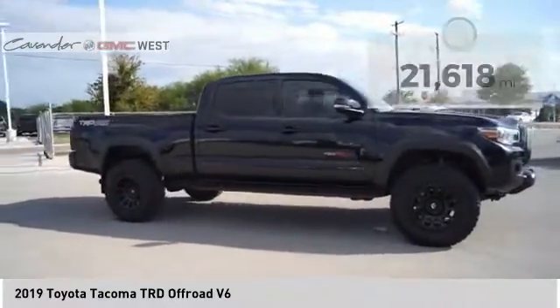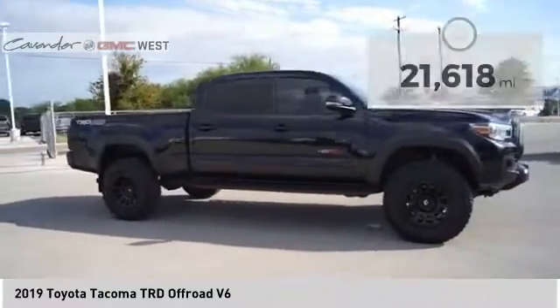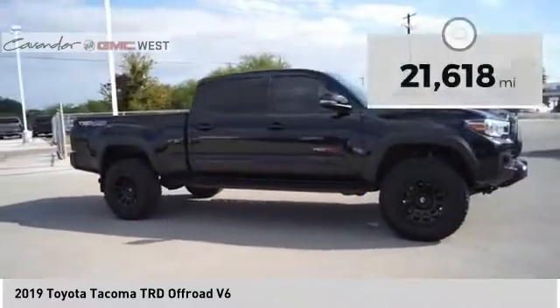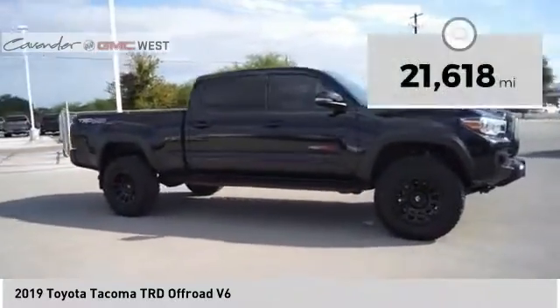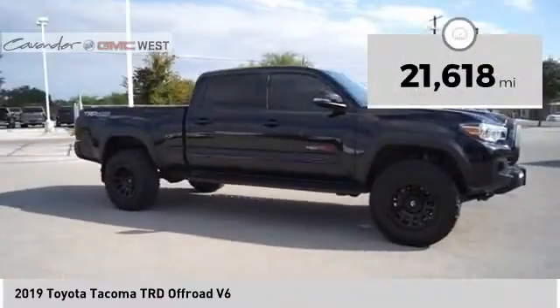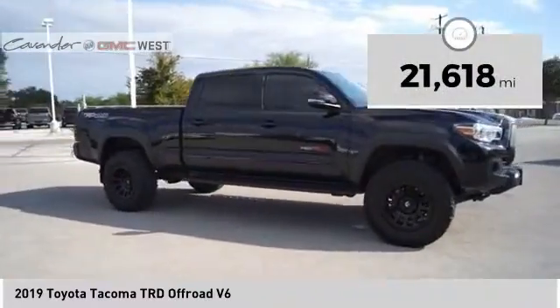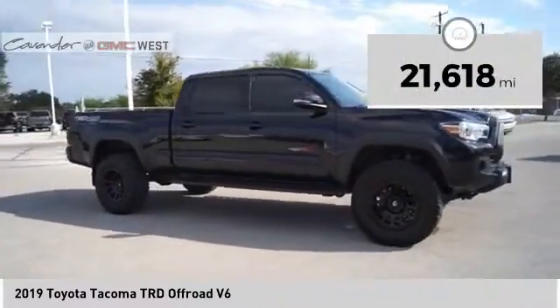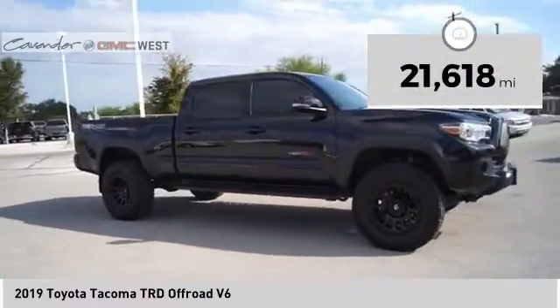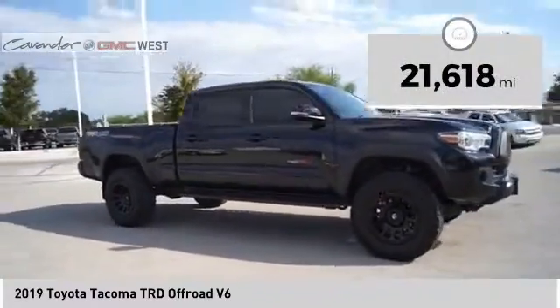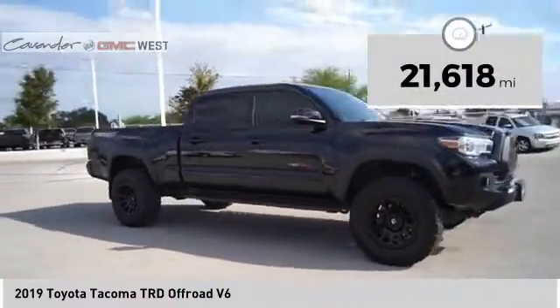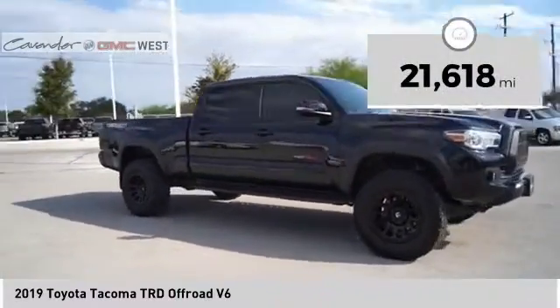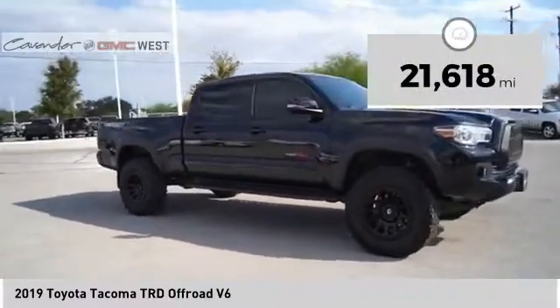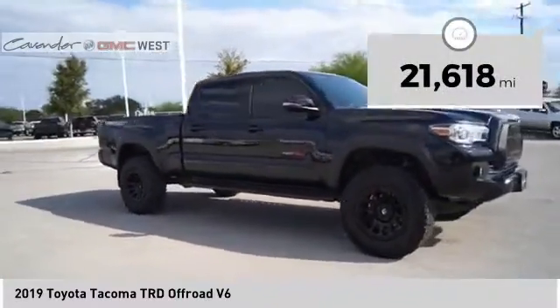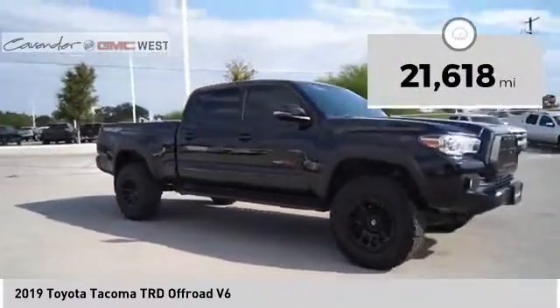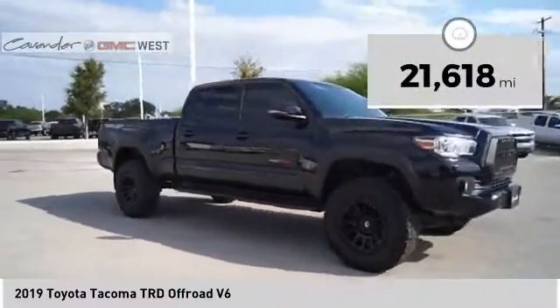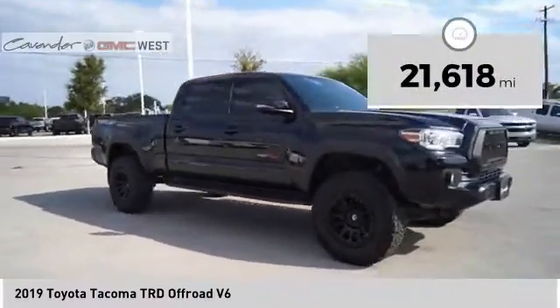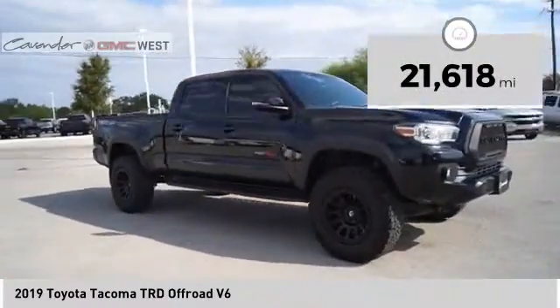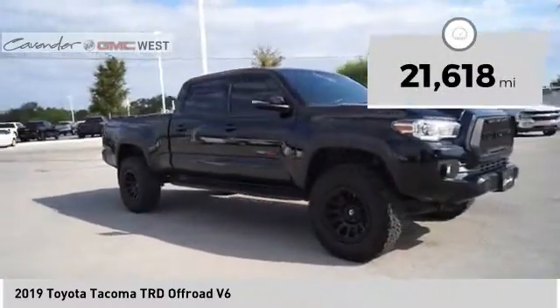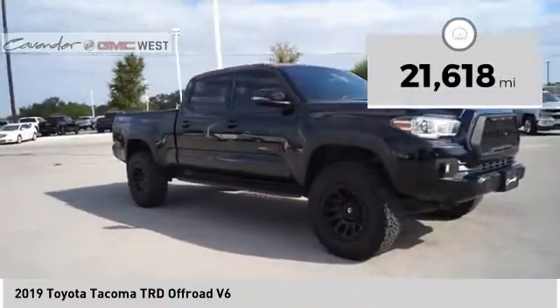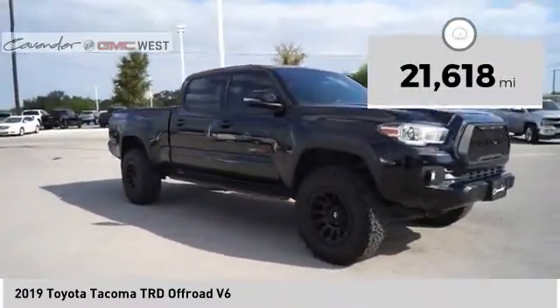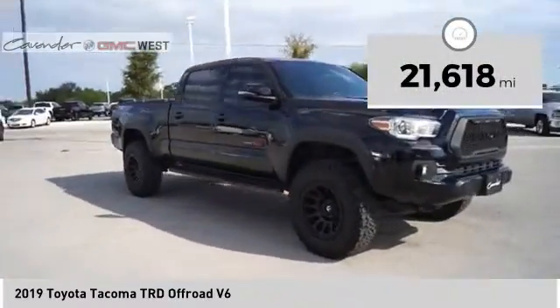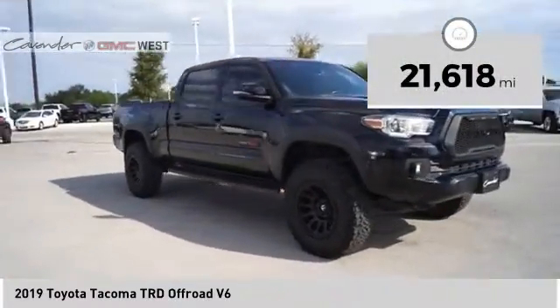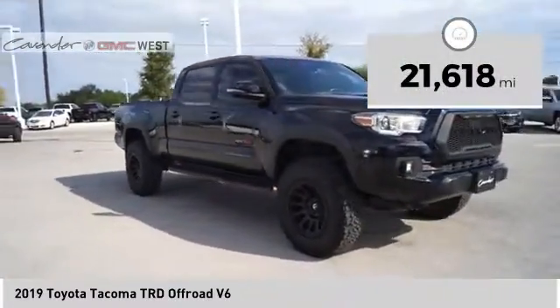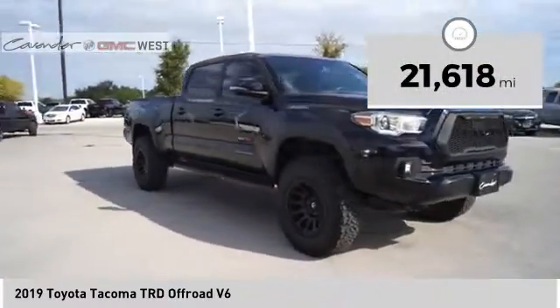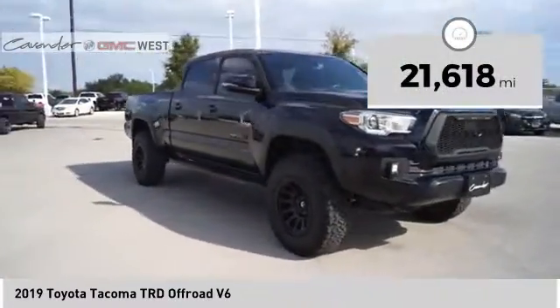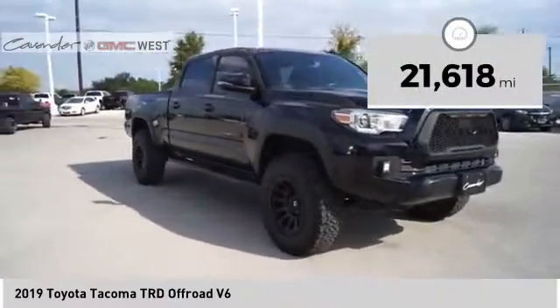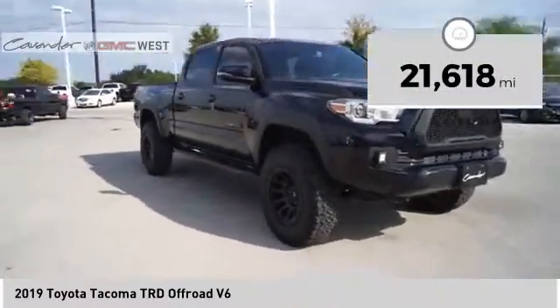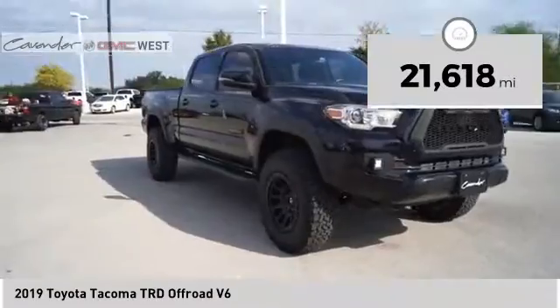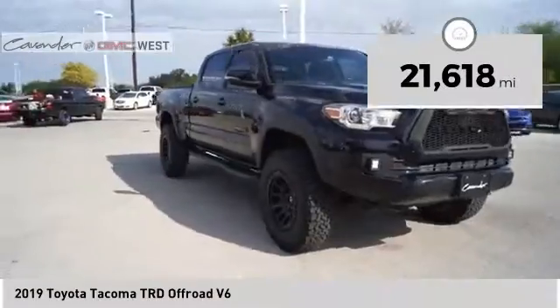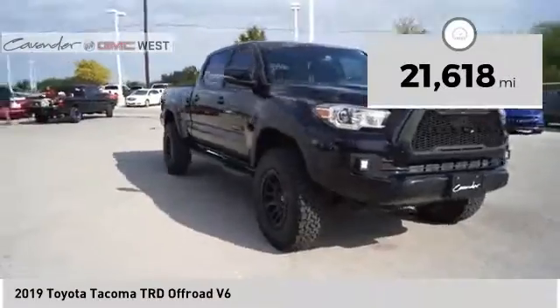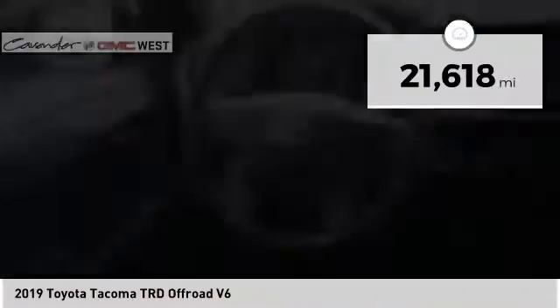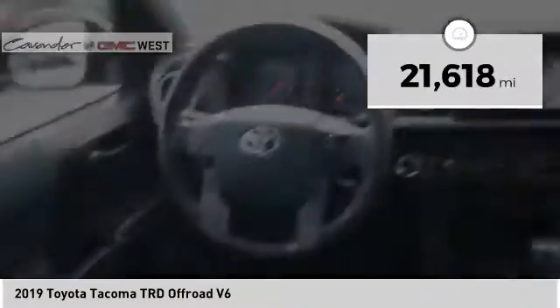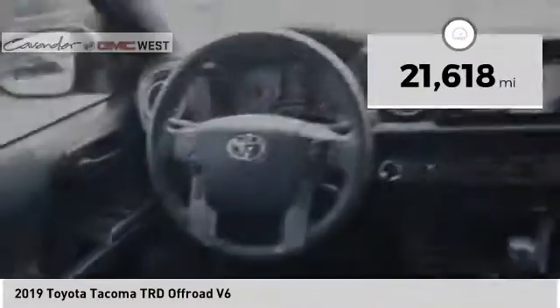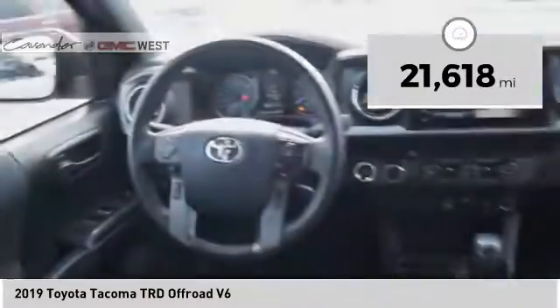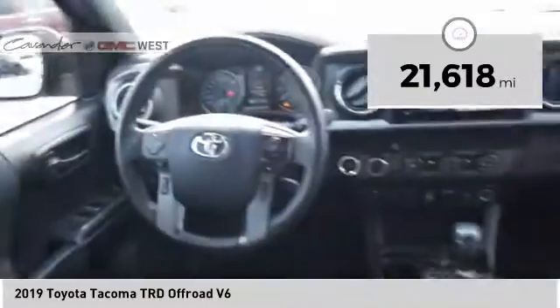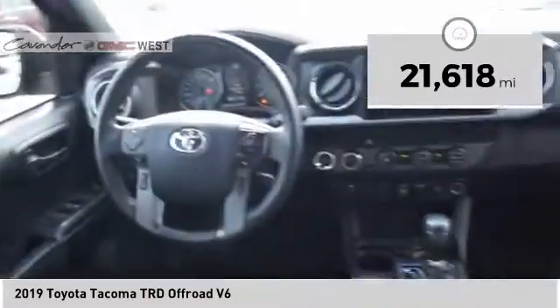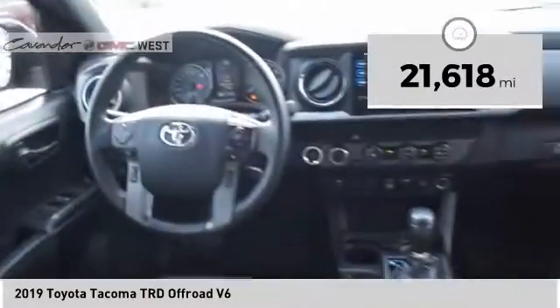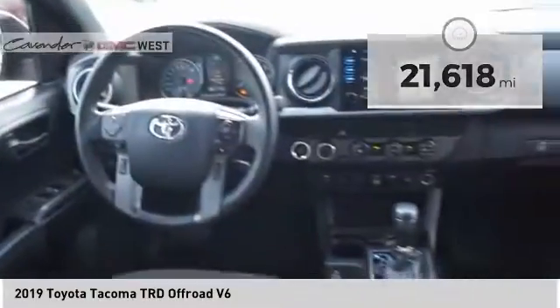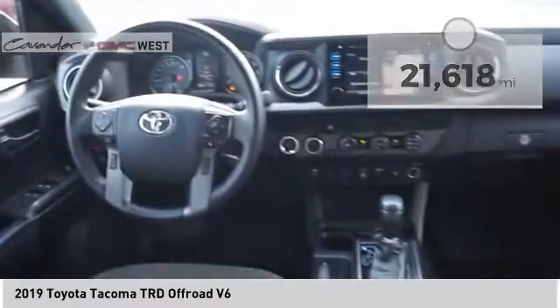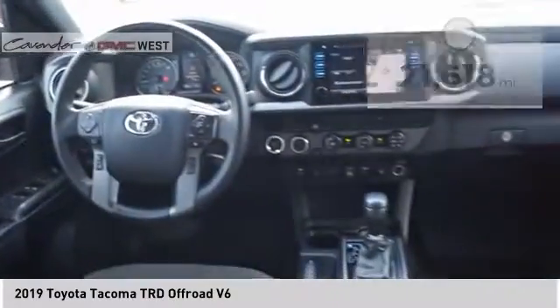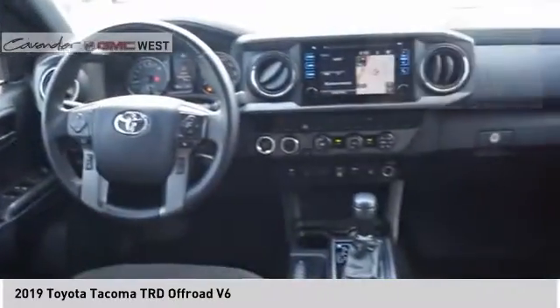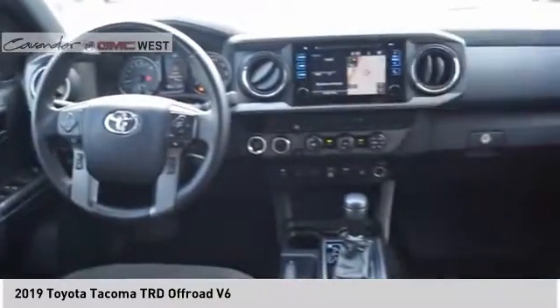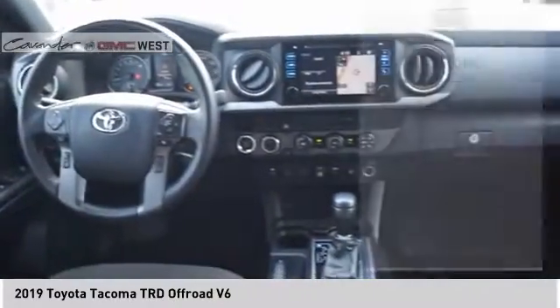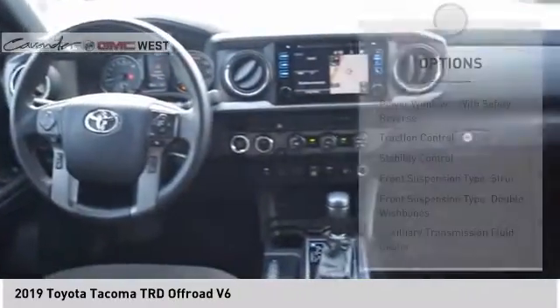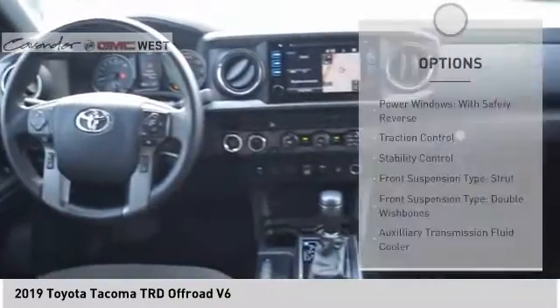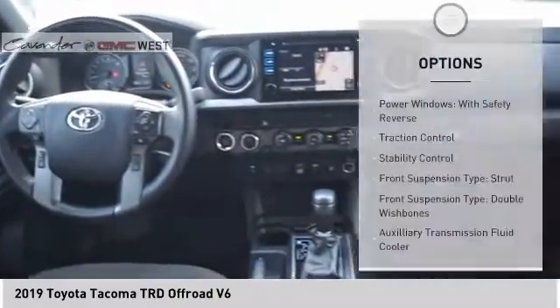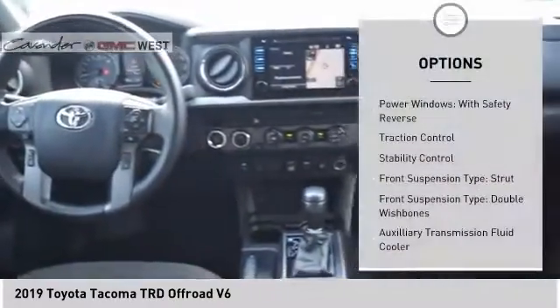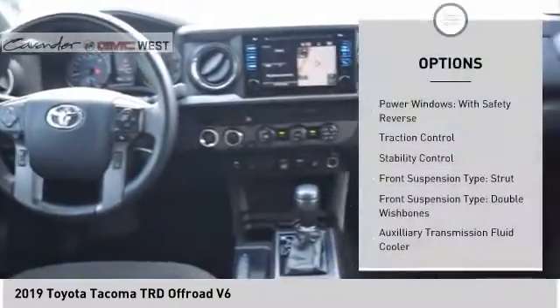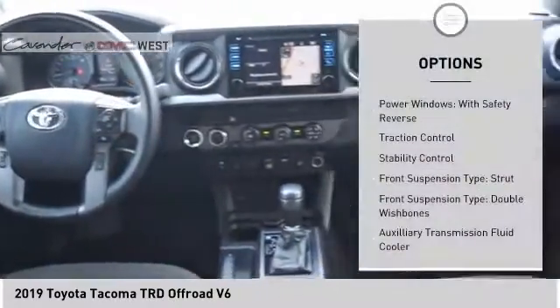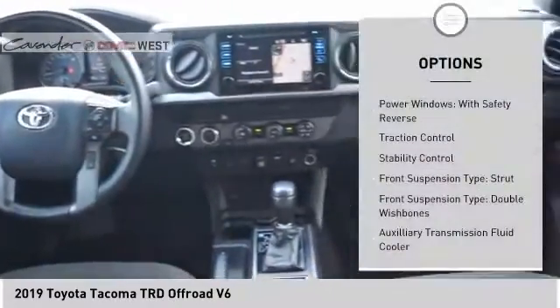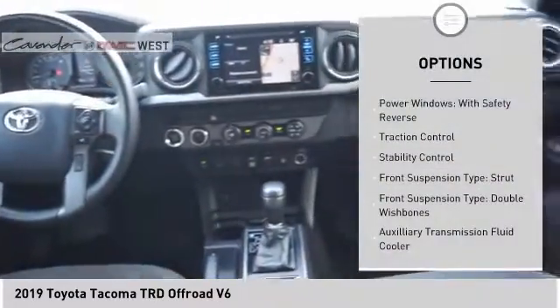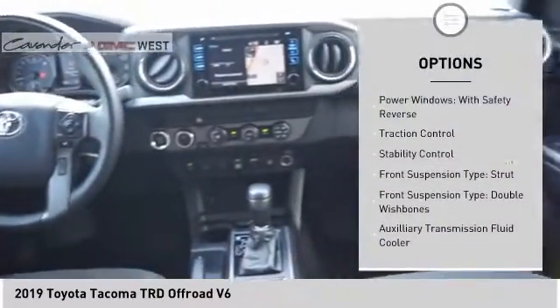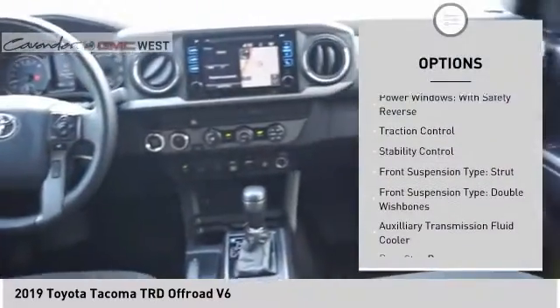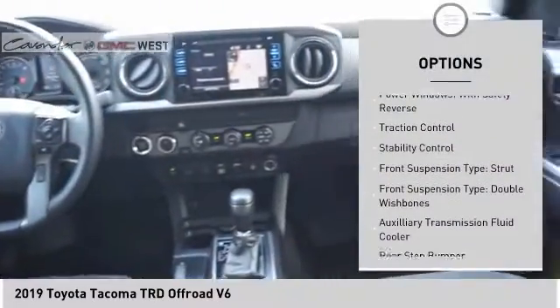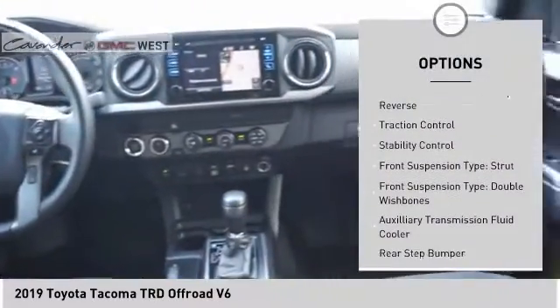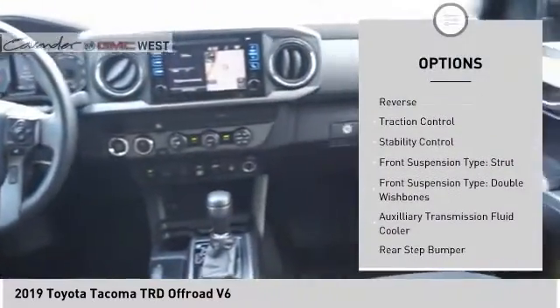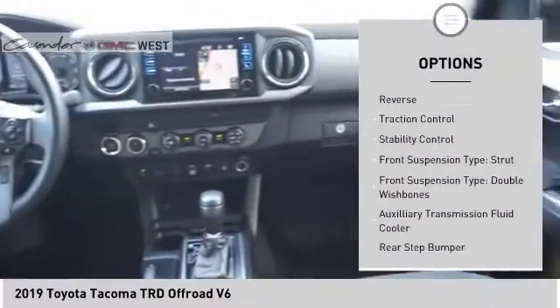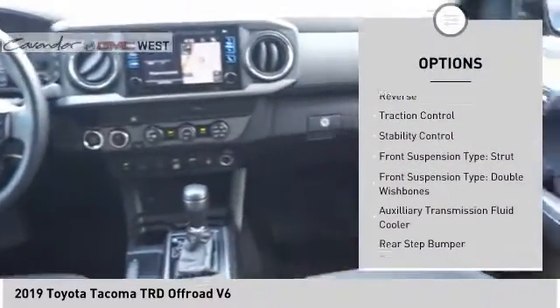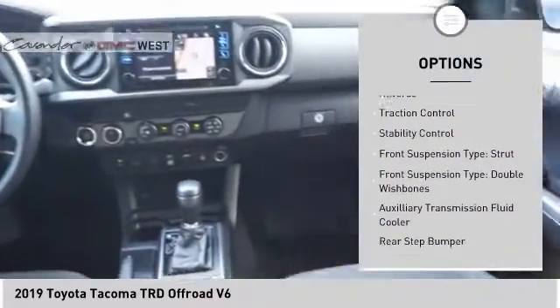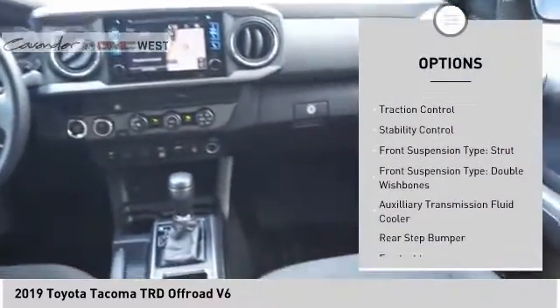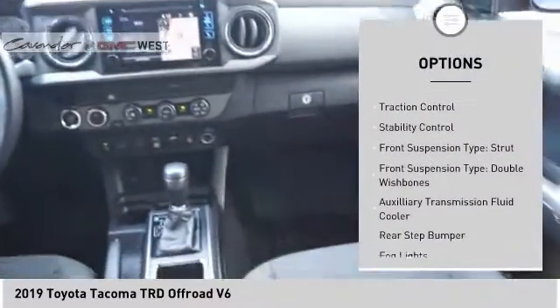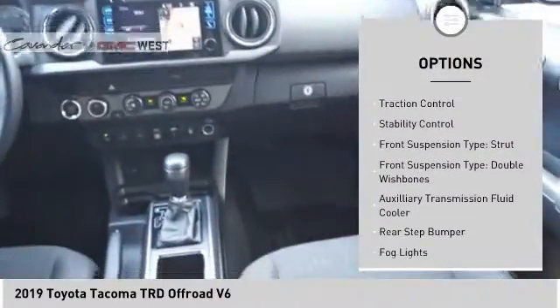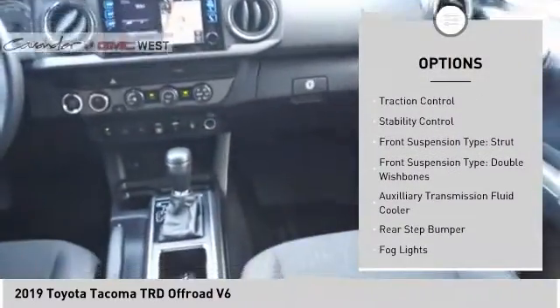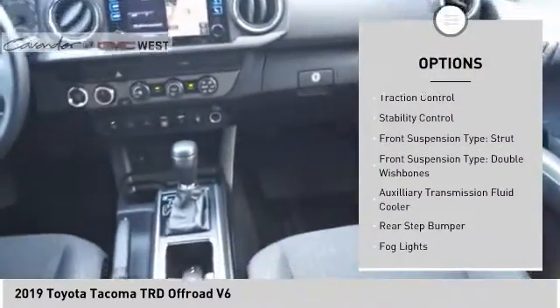This vehicle has less than 25,000 miles. Here are some of this vehicle's great options: power windows with safety reverse,